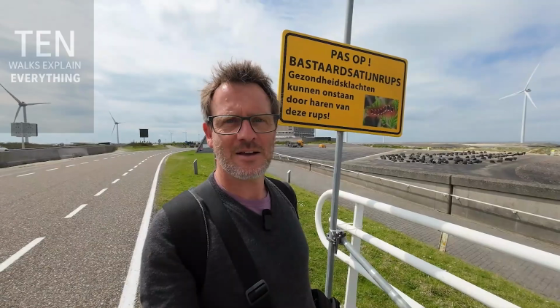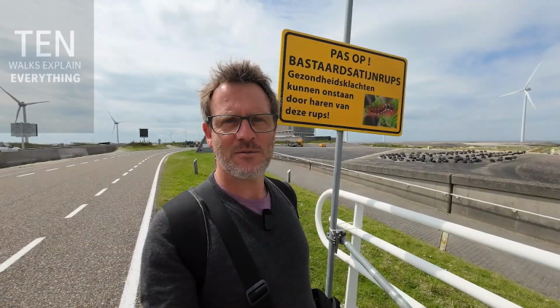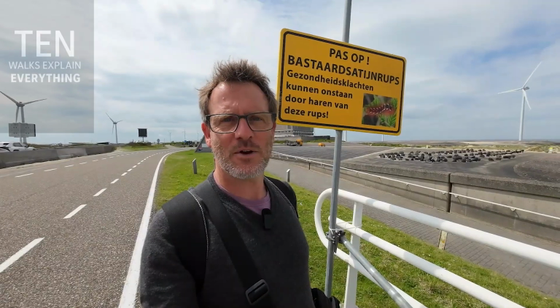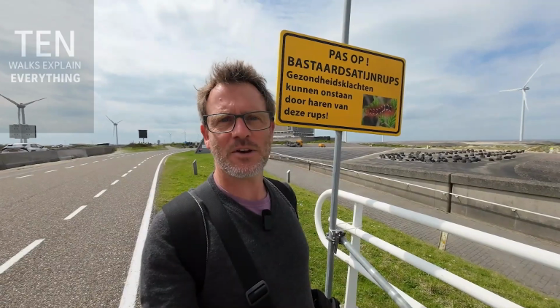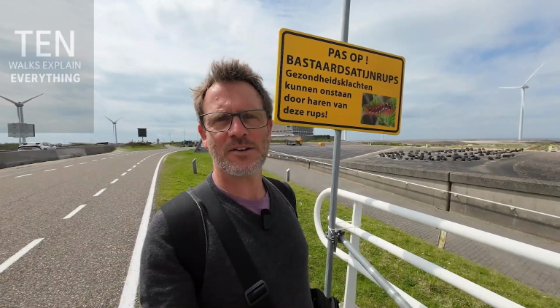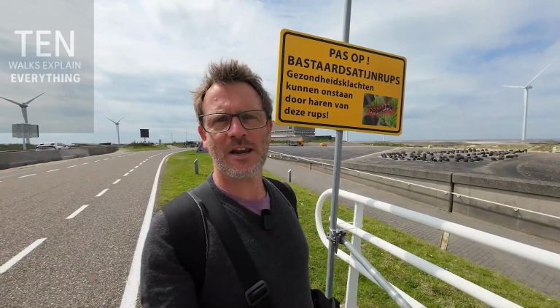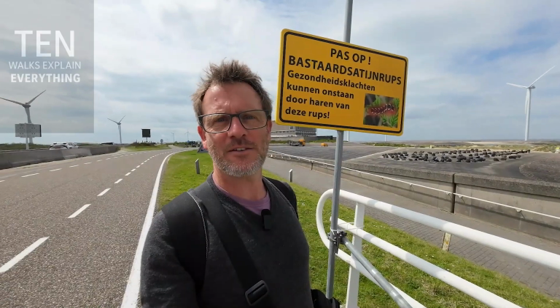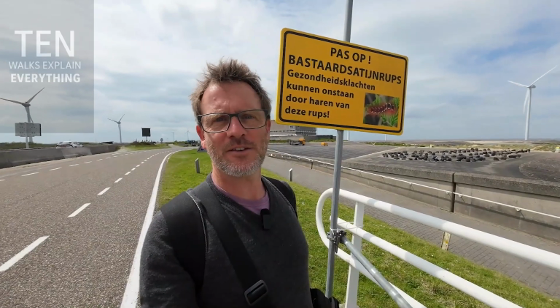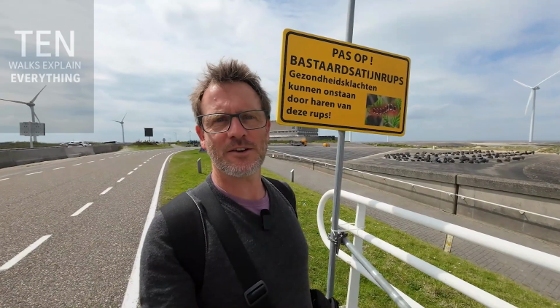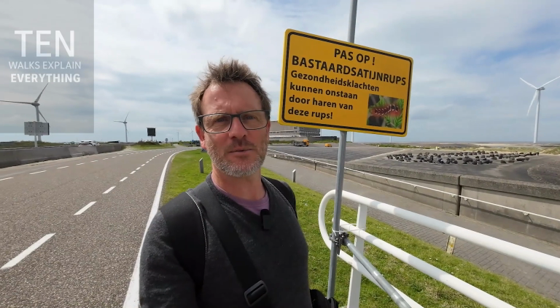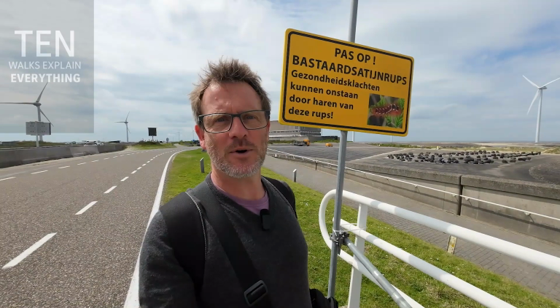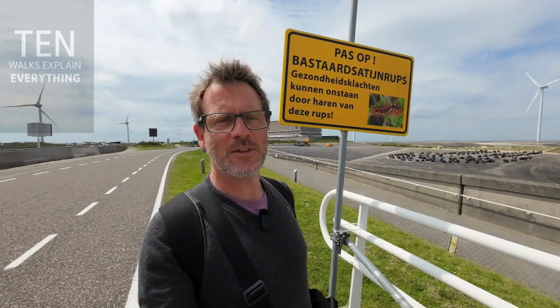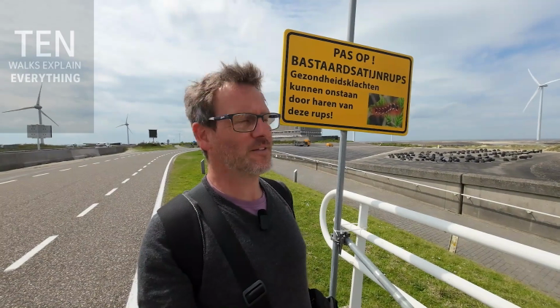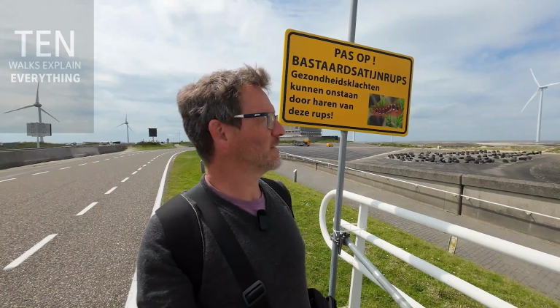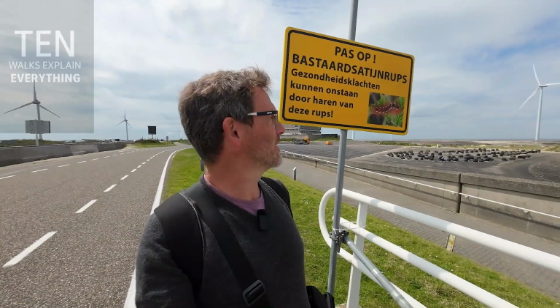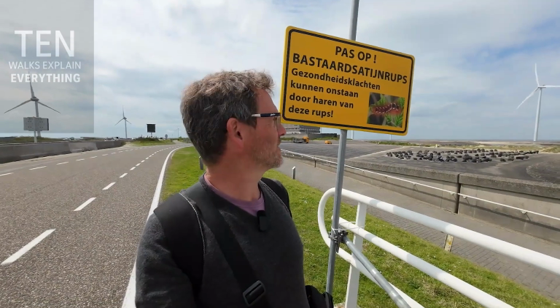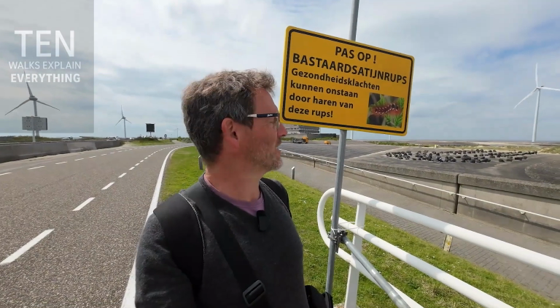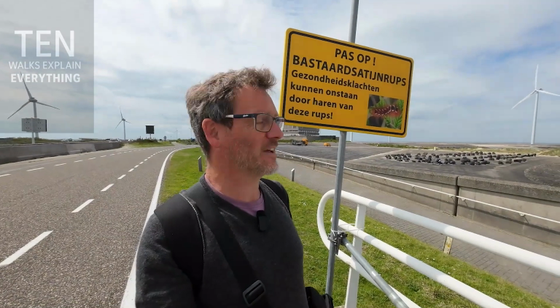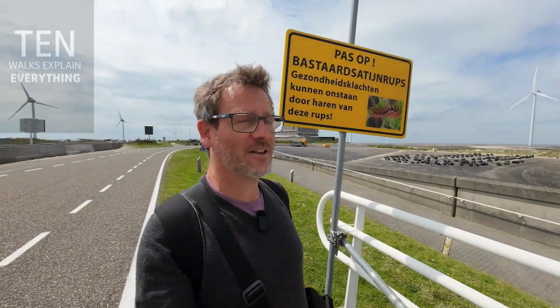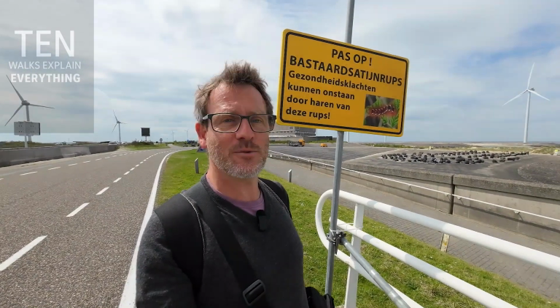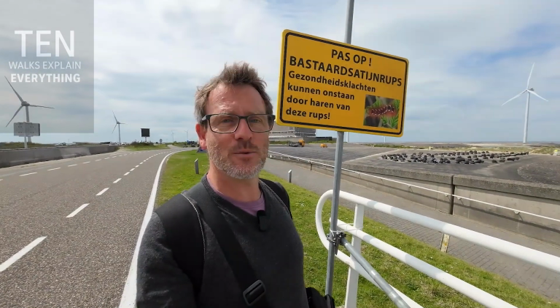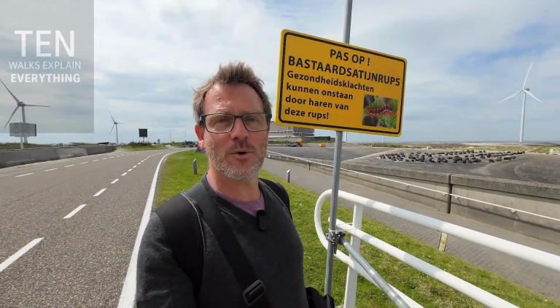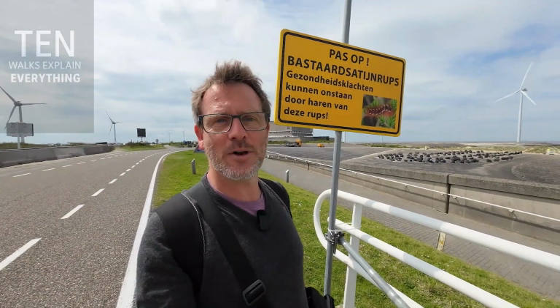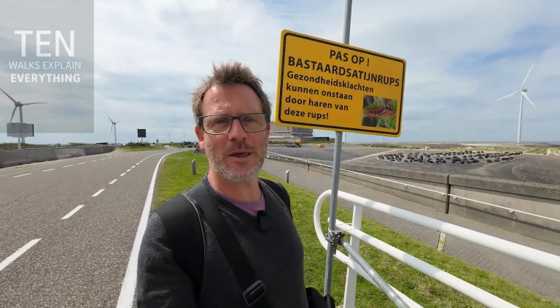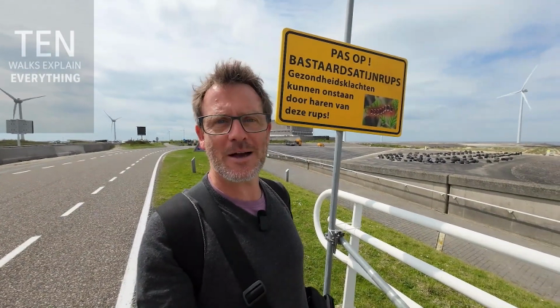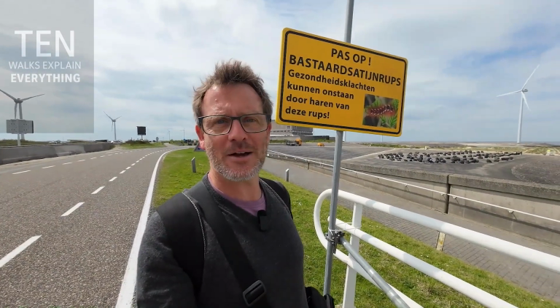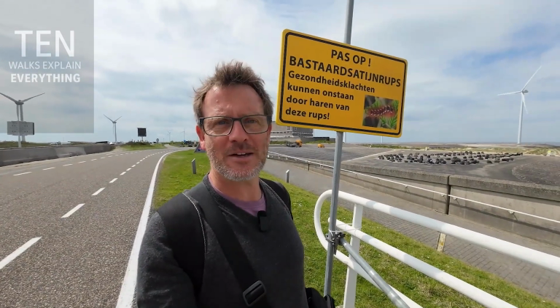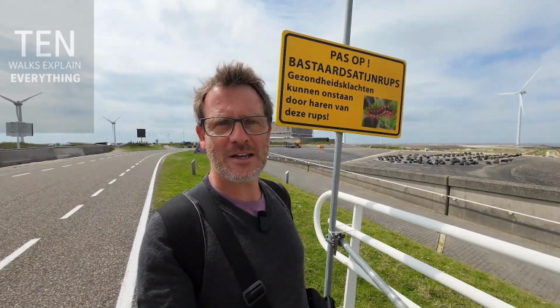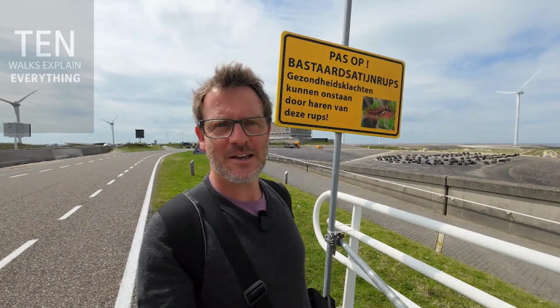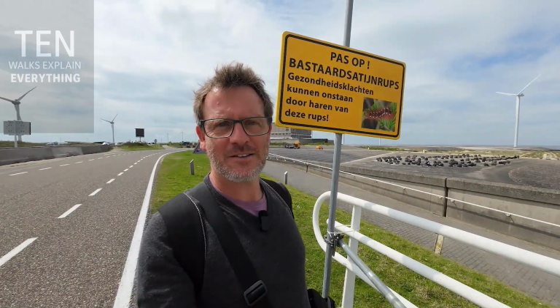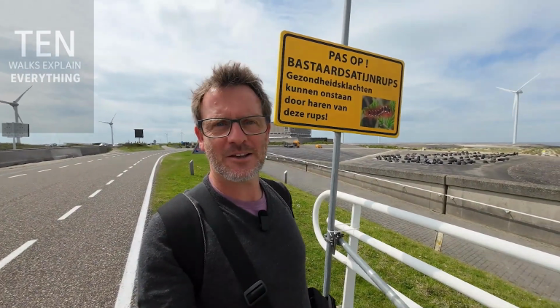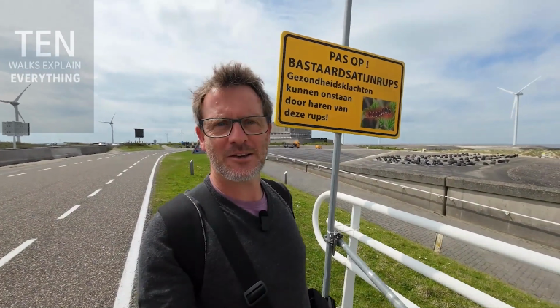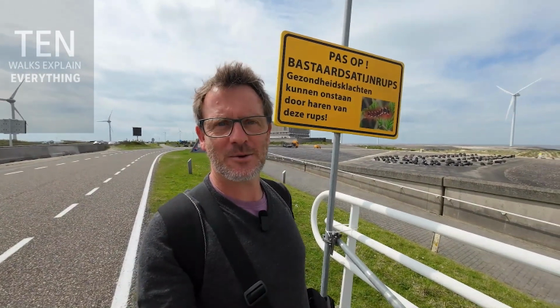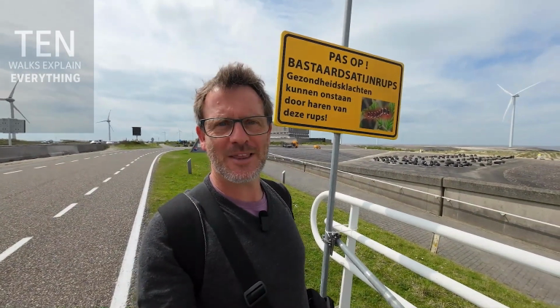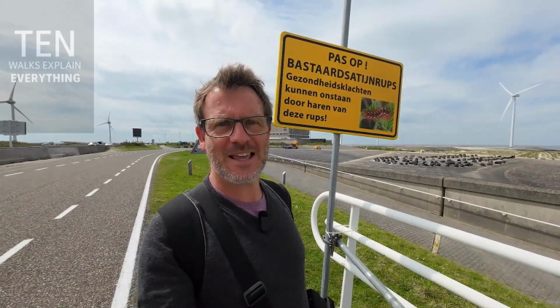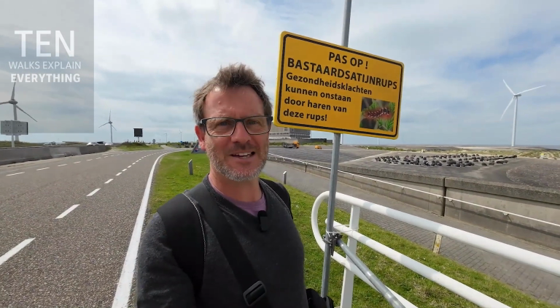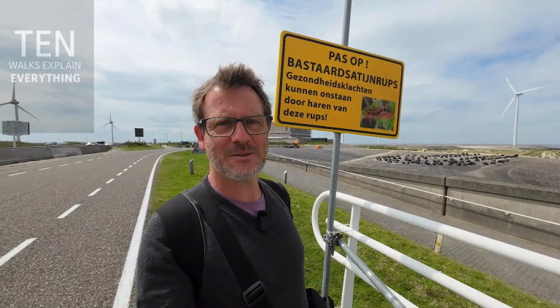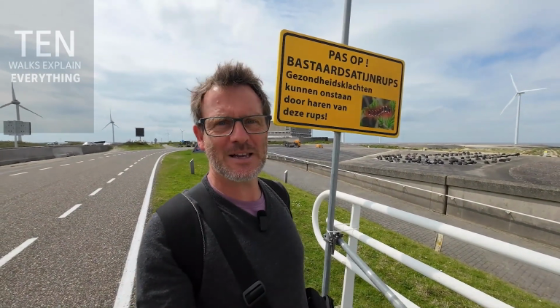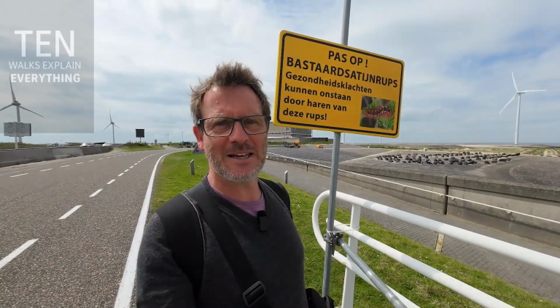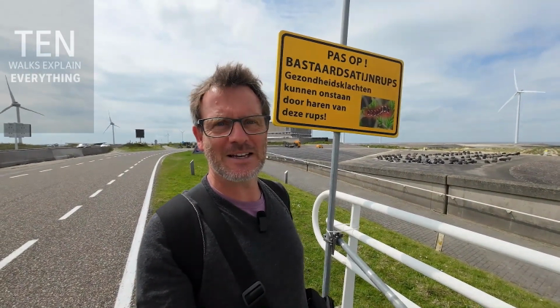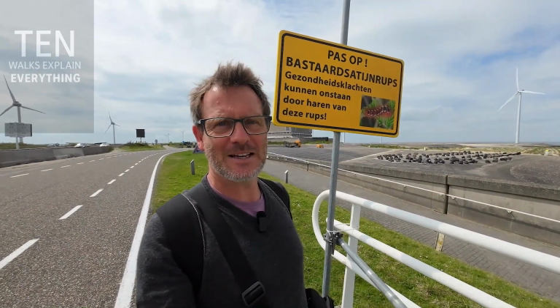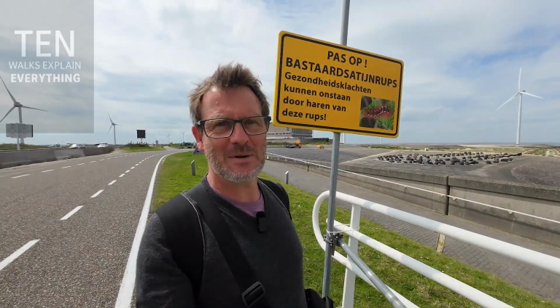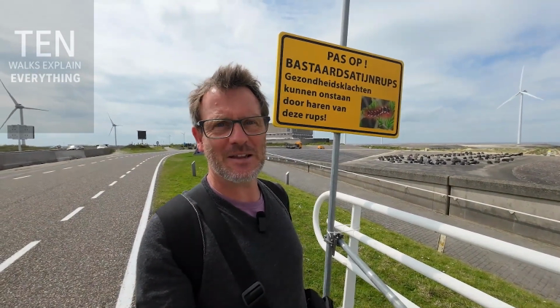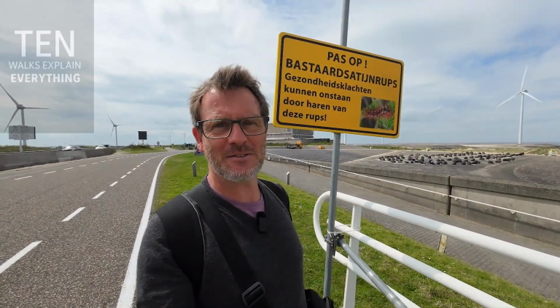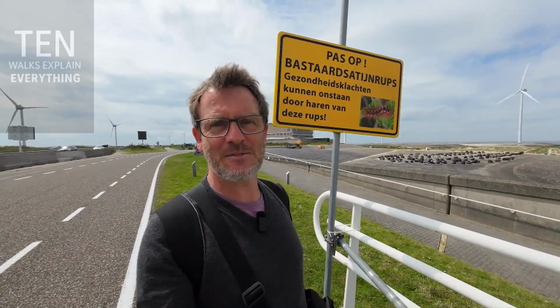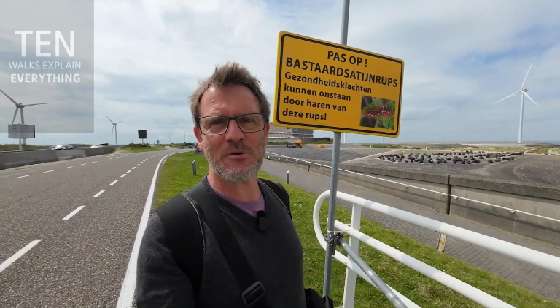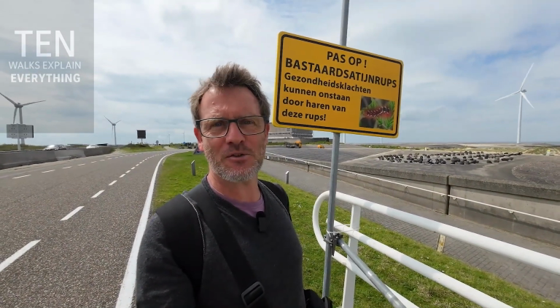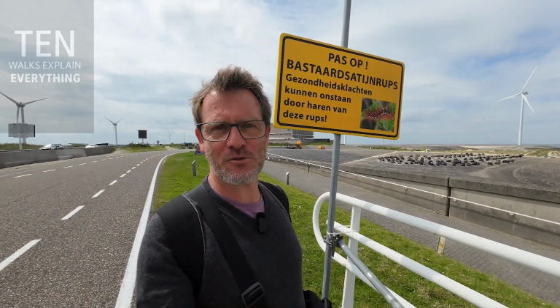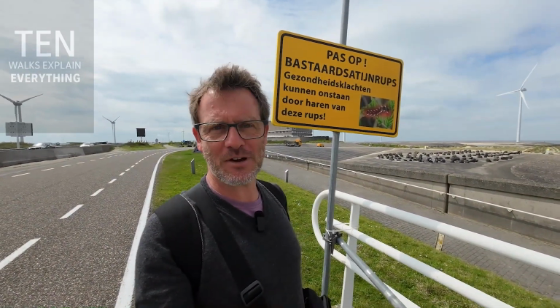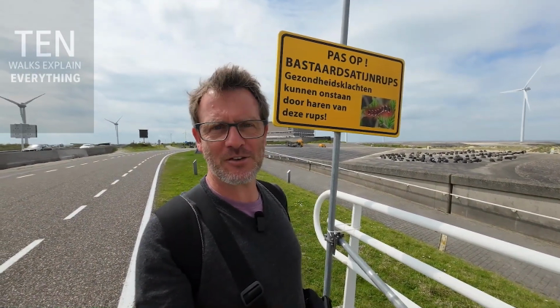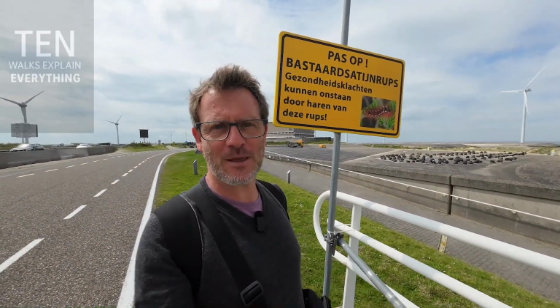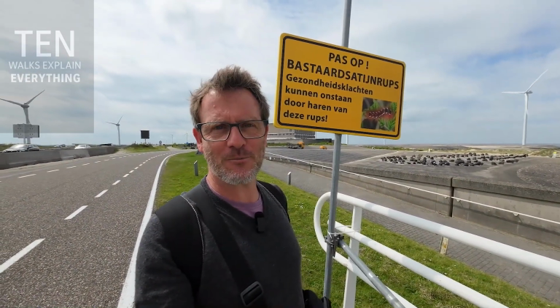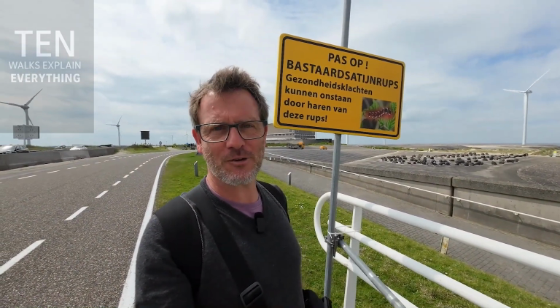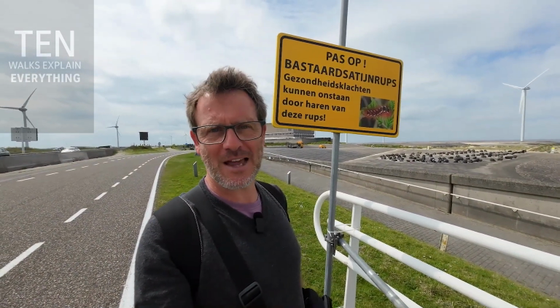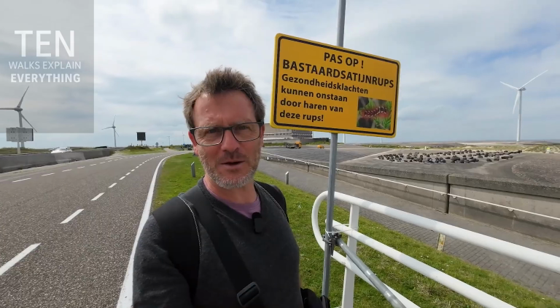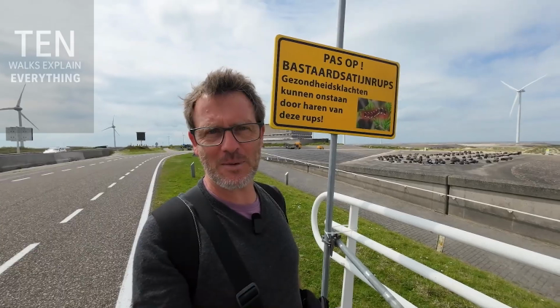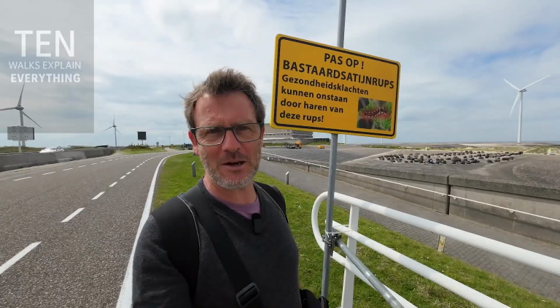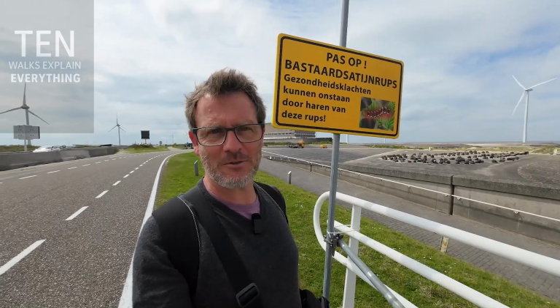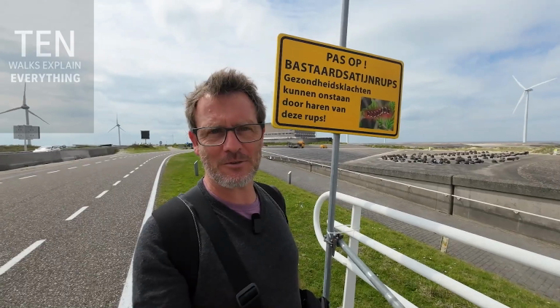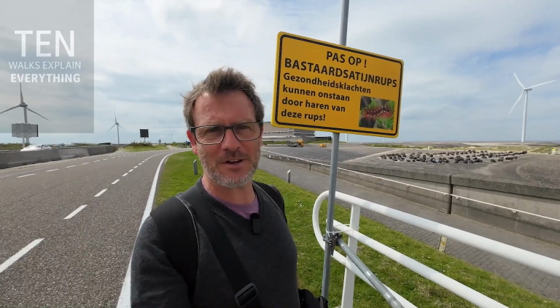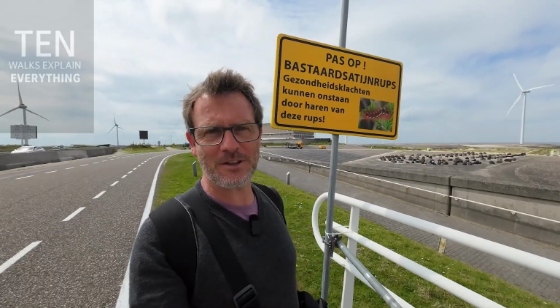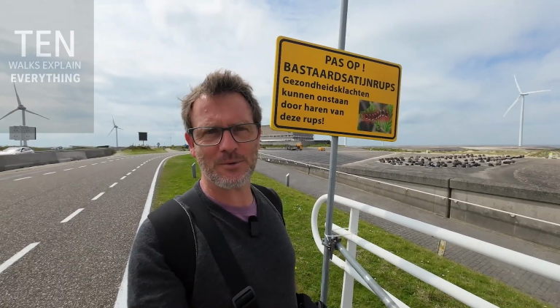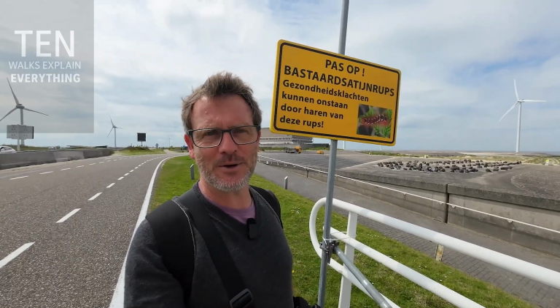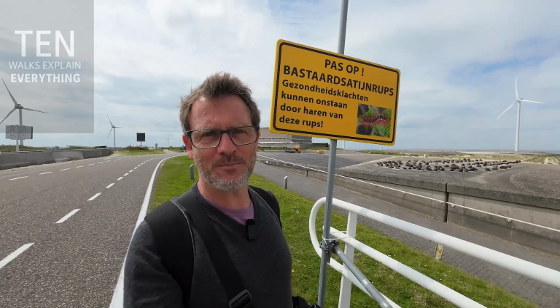I'm not entirely certain what this sign is warning about. It's something to do with a caterpillar, and it's a very strange name for a caterpillar if it is one.